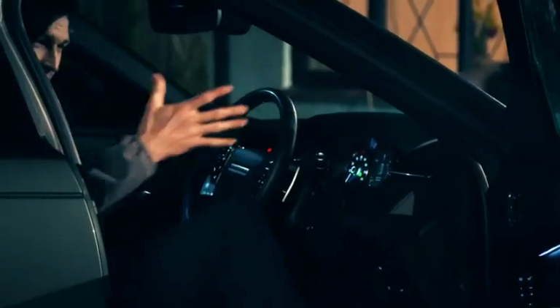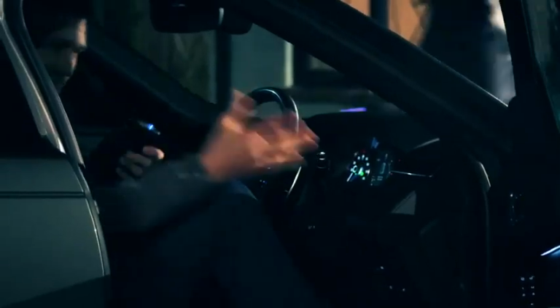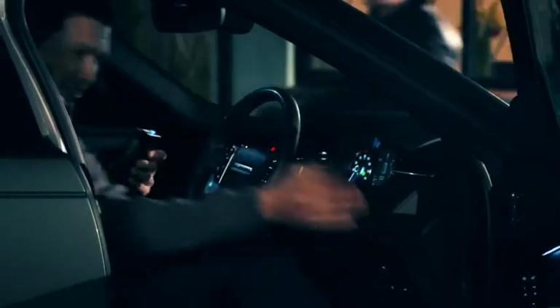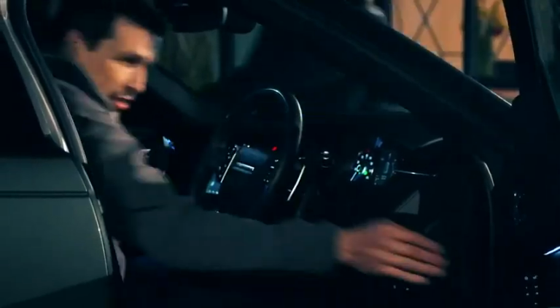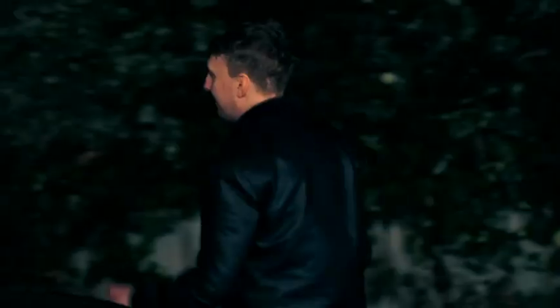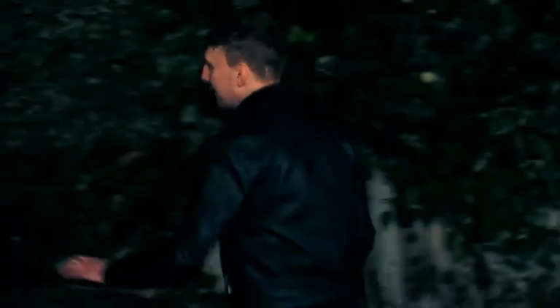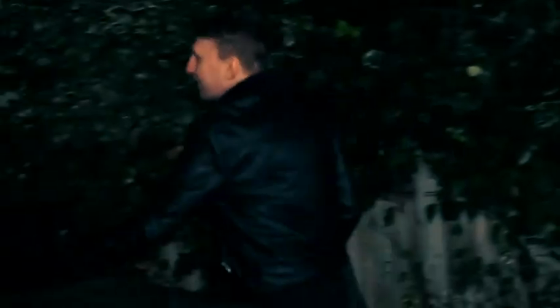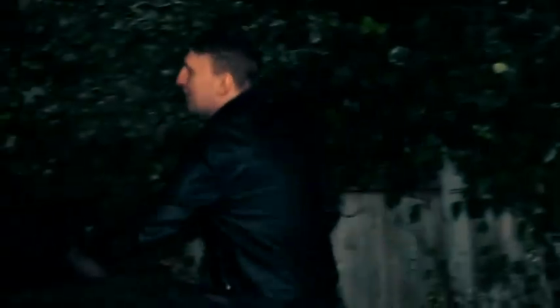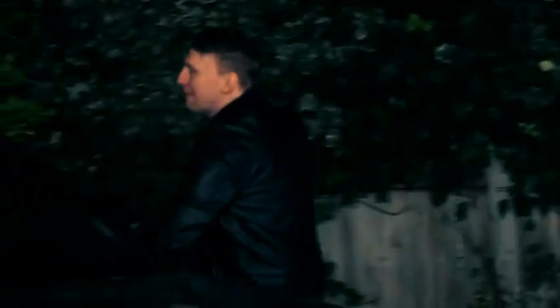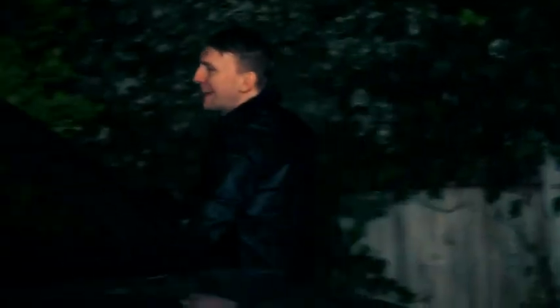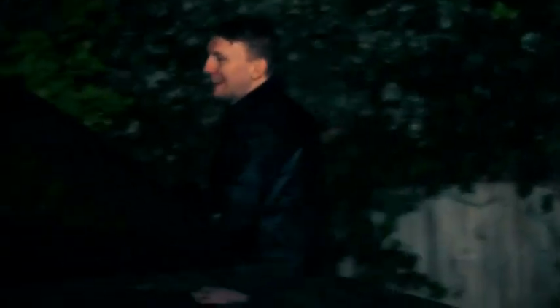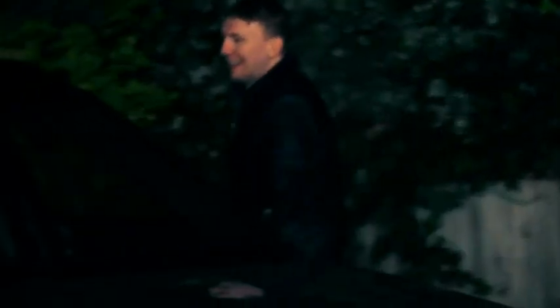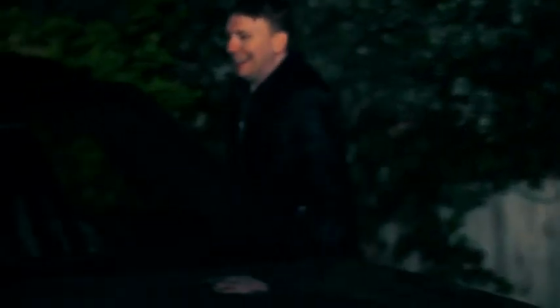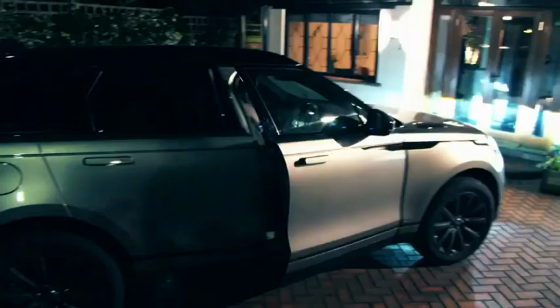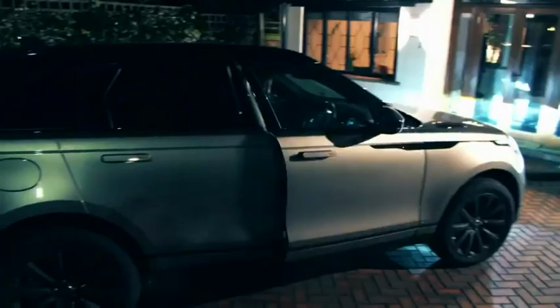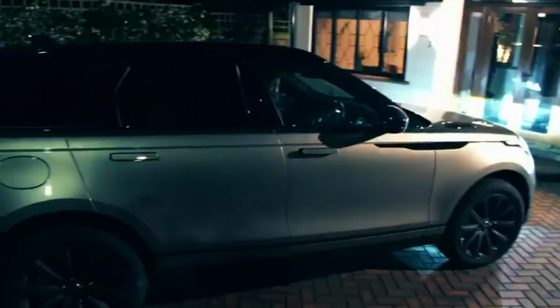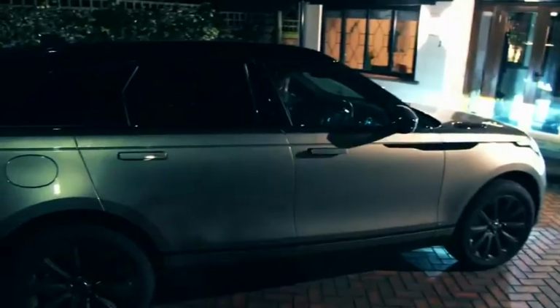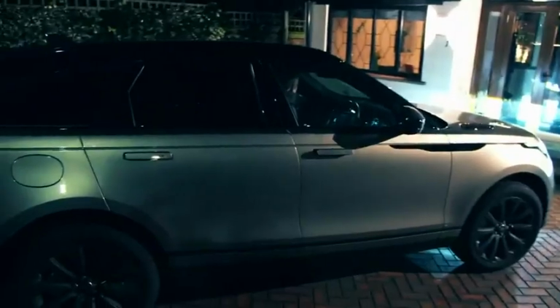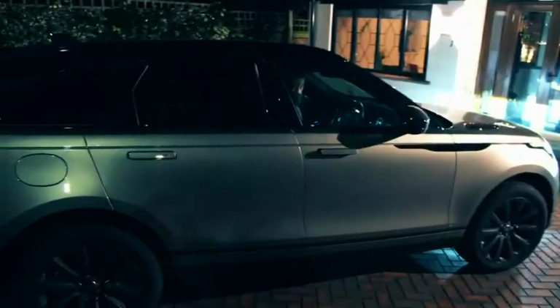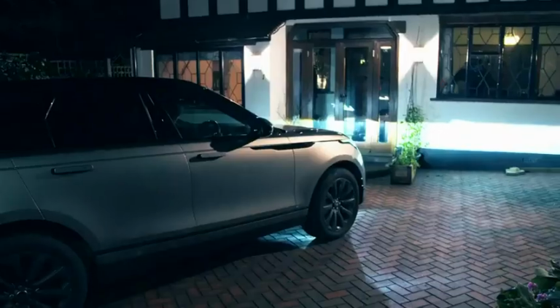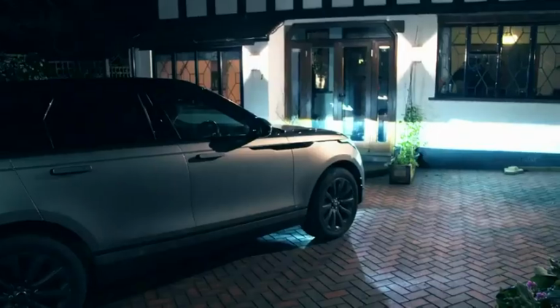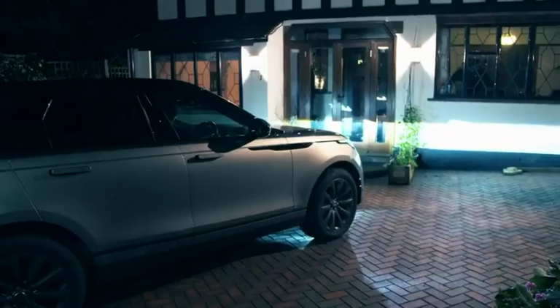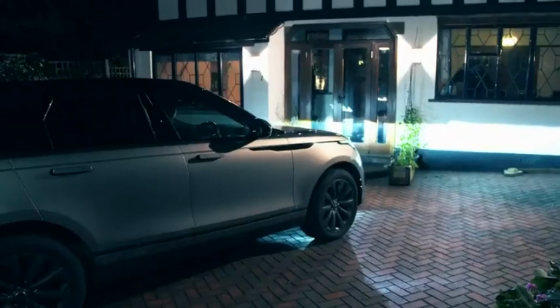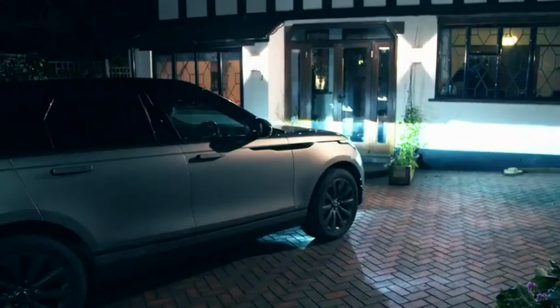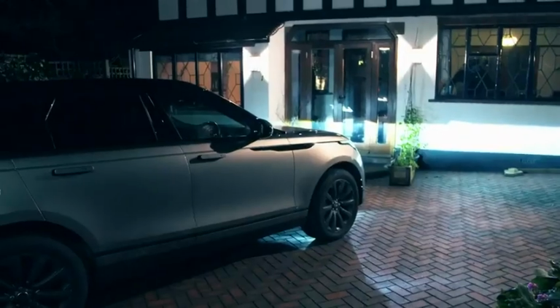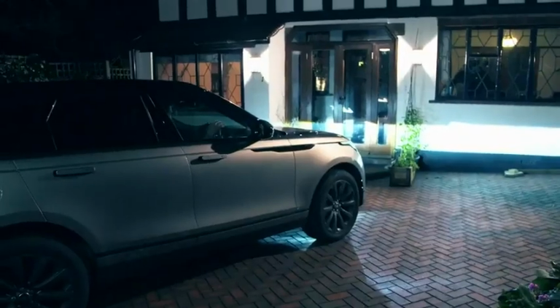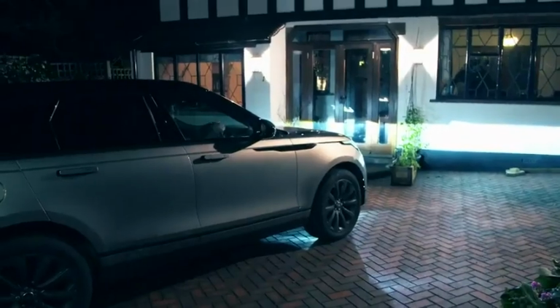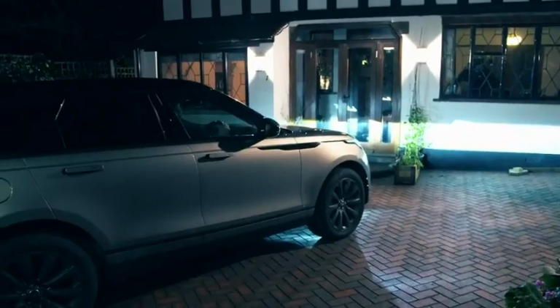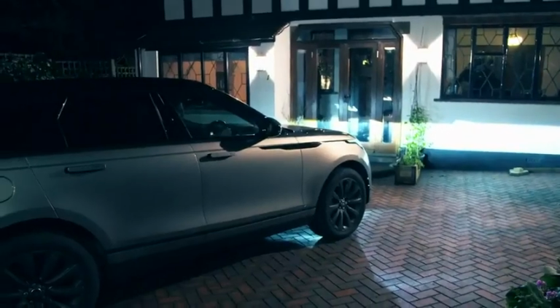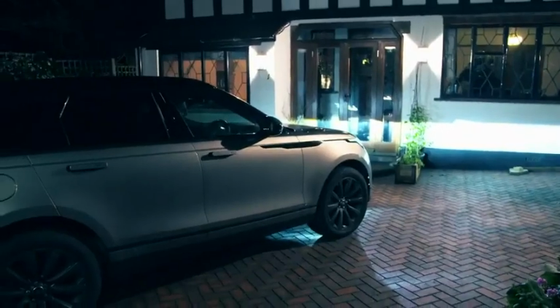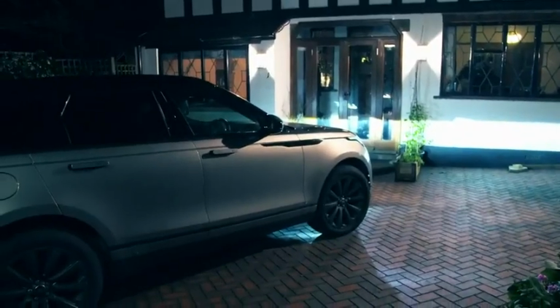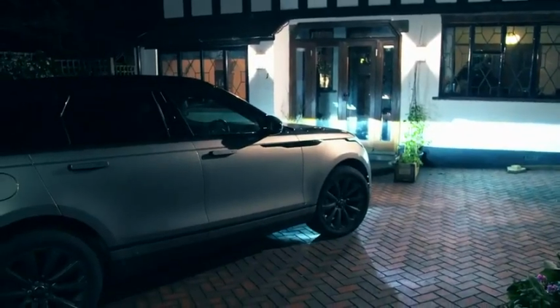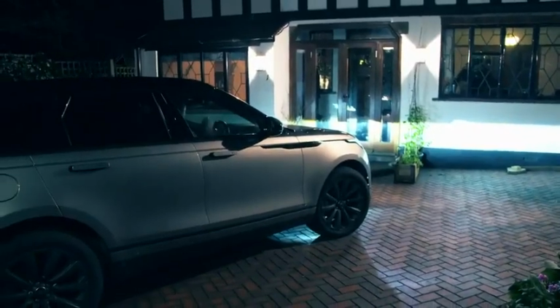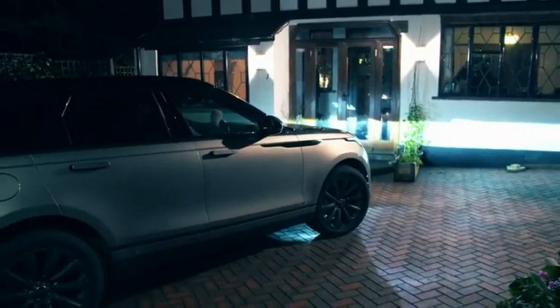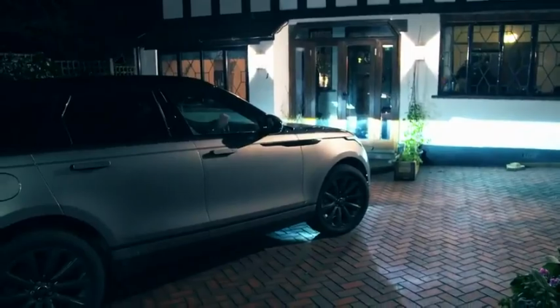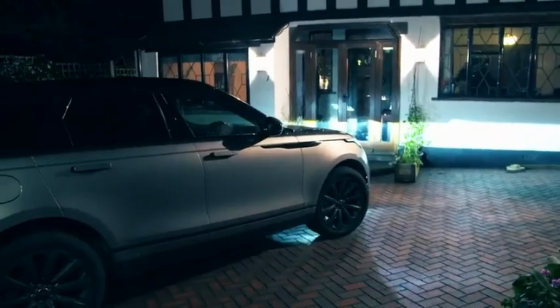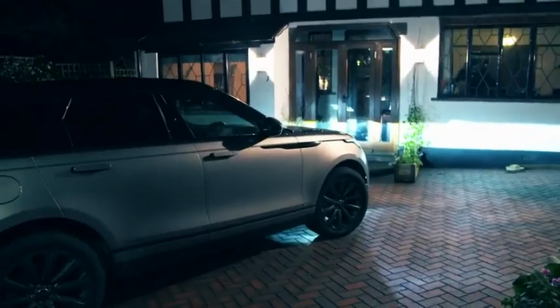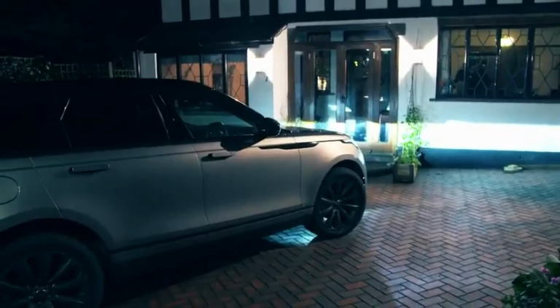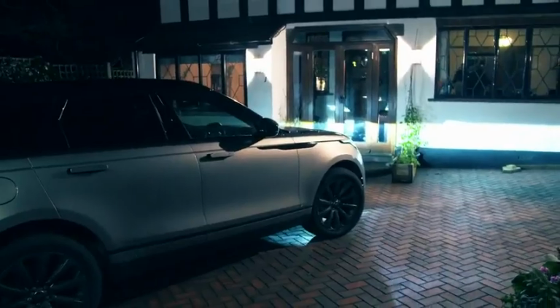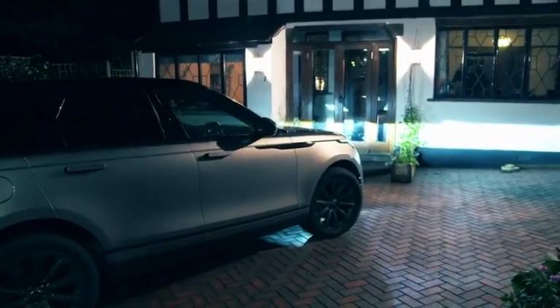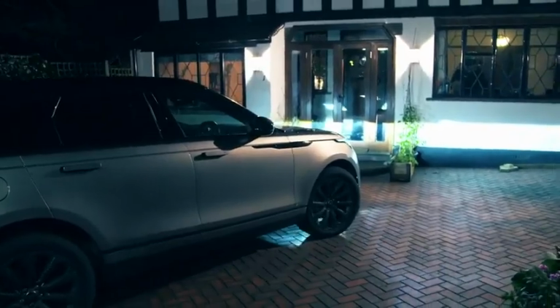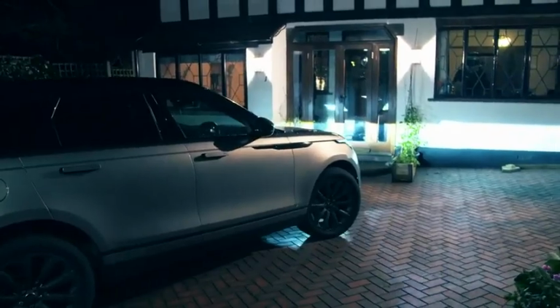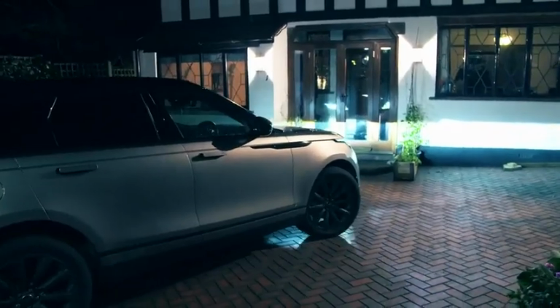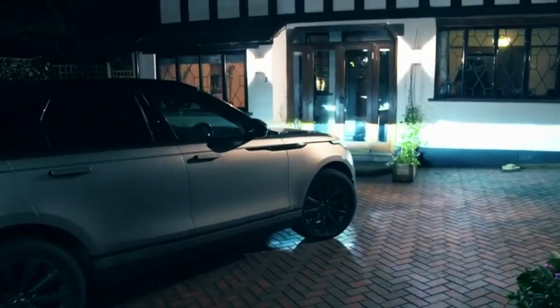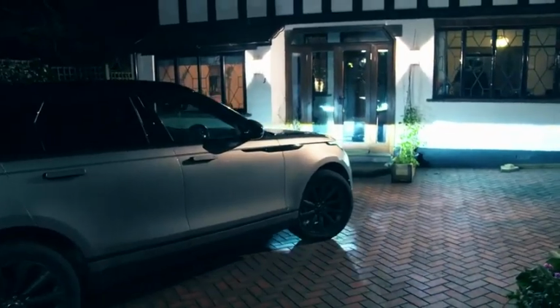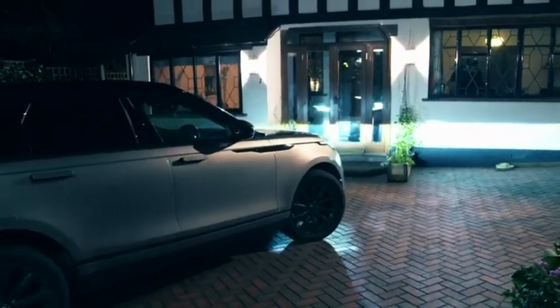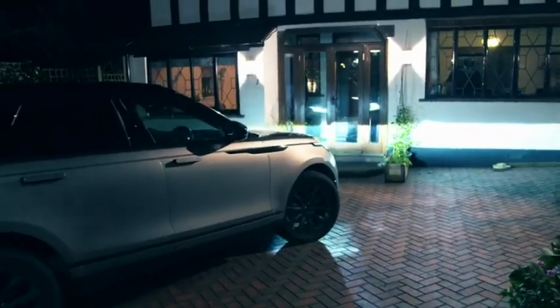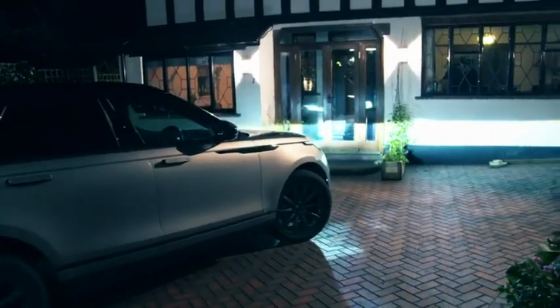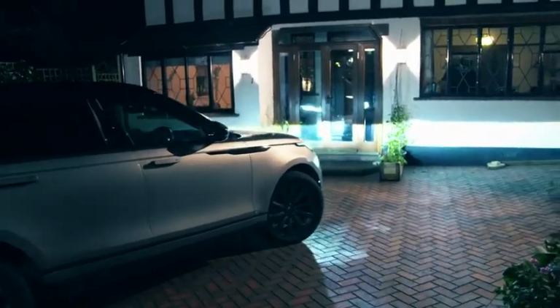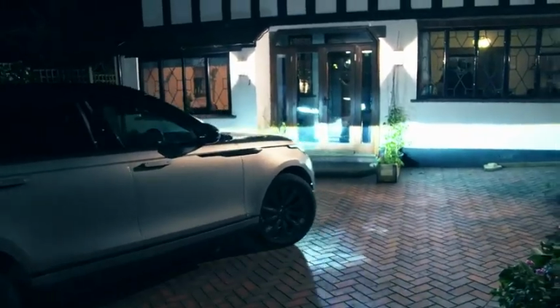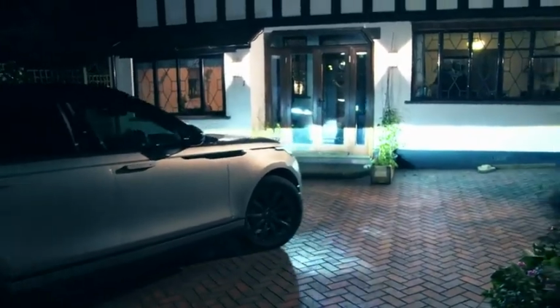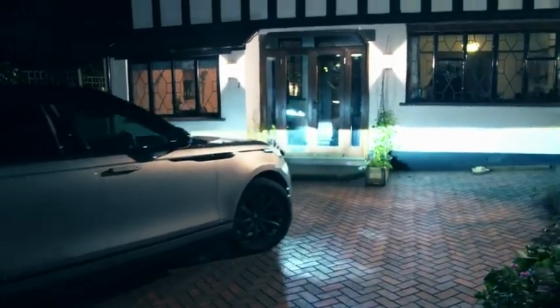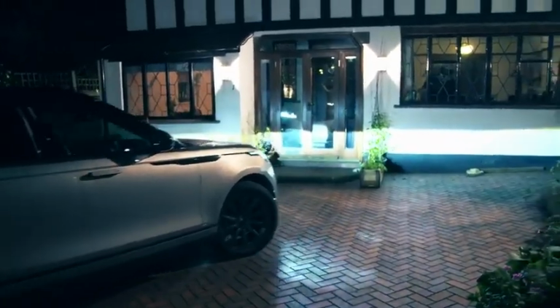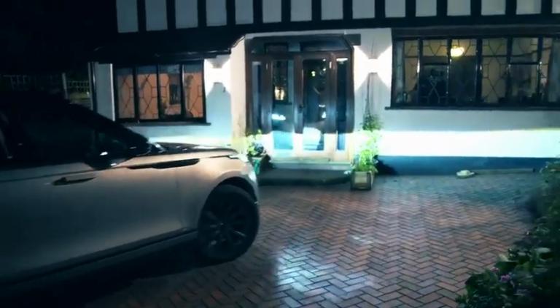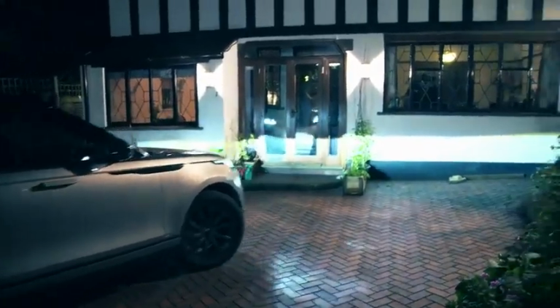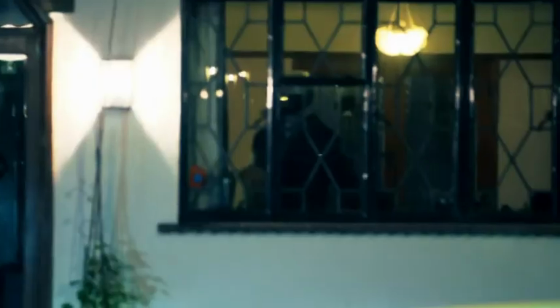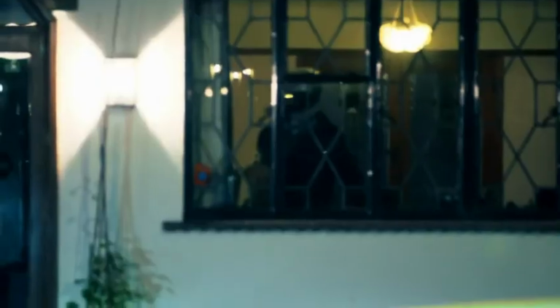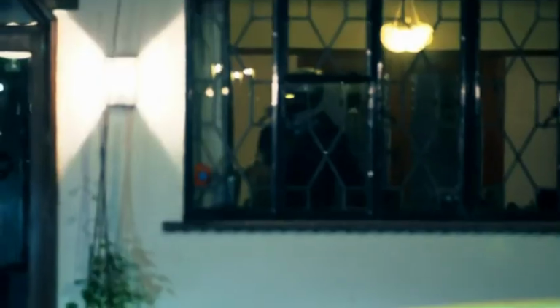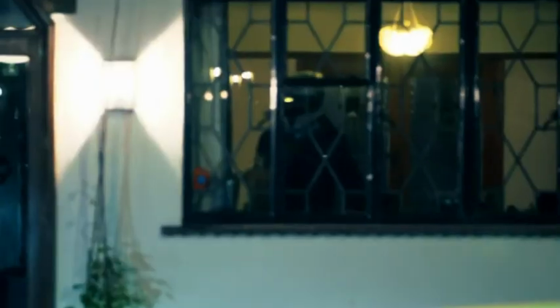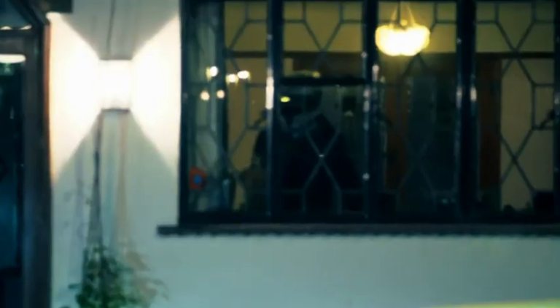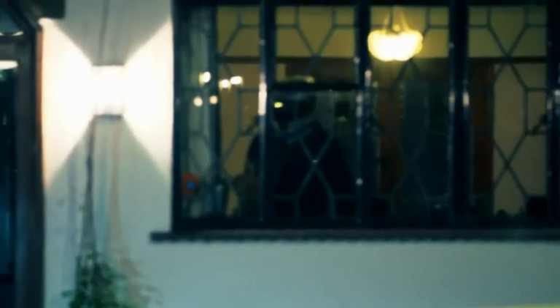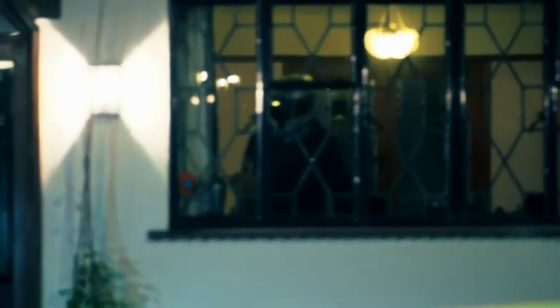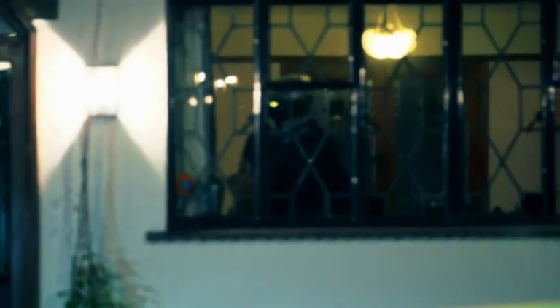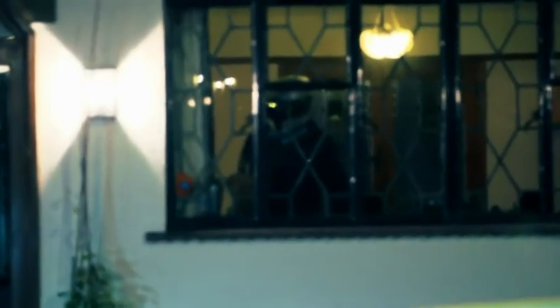Oh my God, I feel so manly. We got your car. Where are we going? Nando's, baby! Woo-hoo!